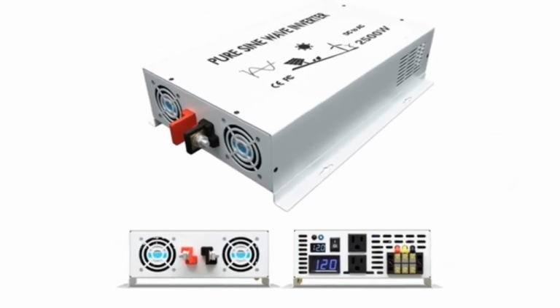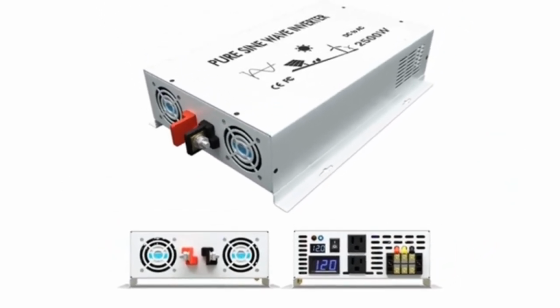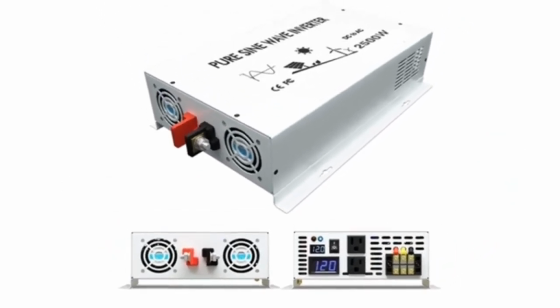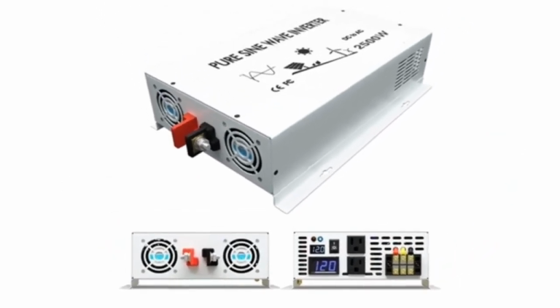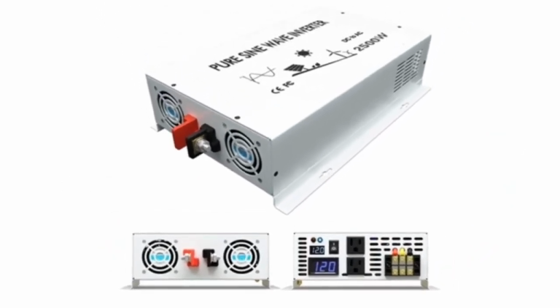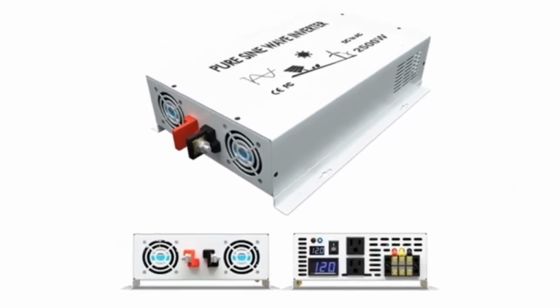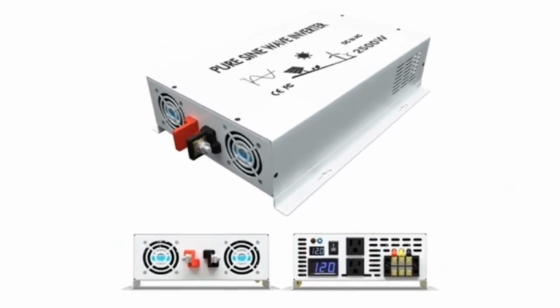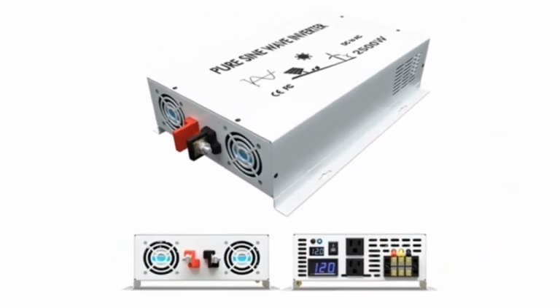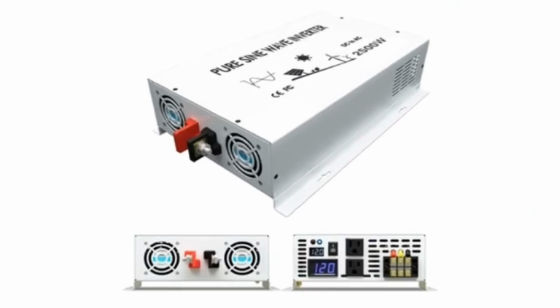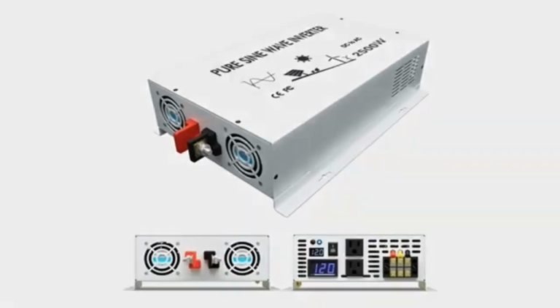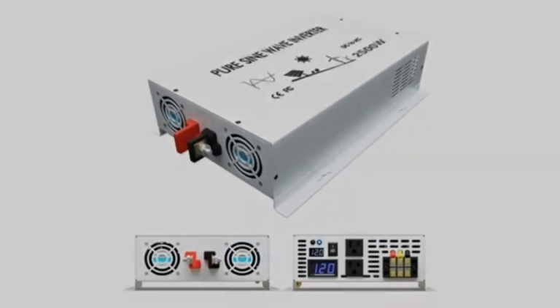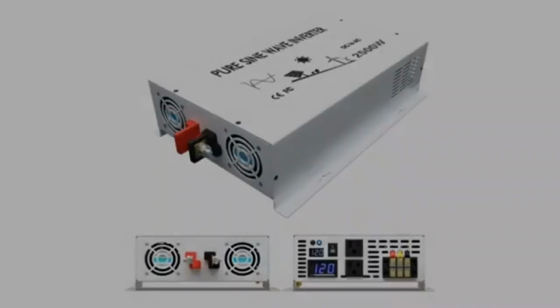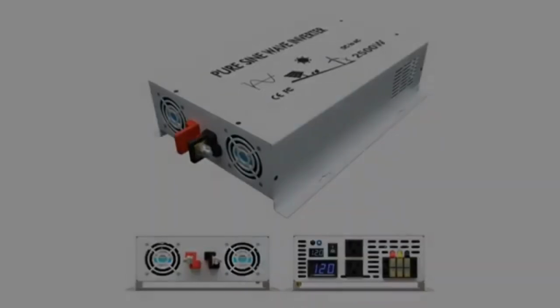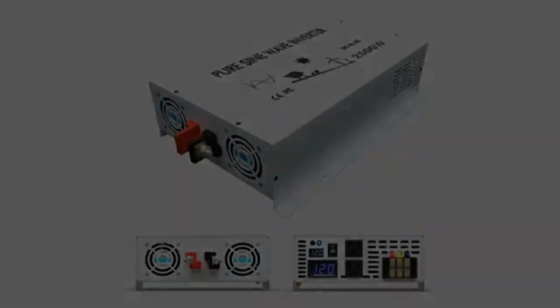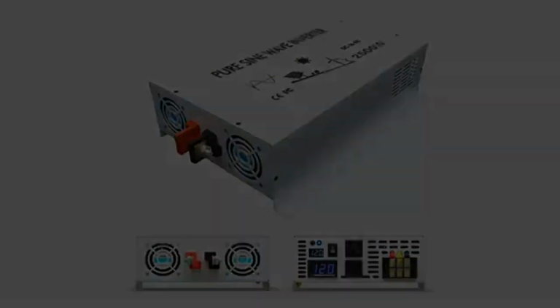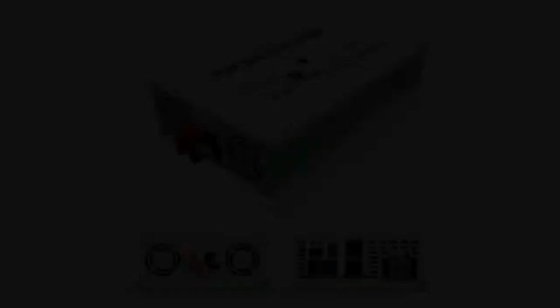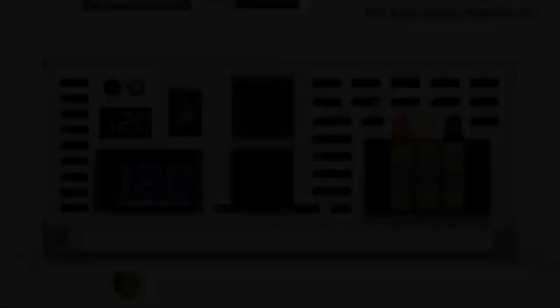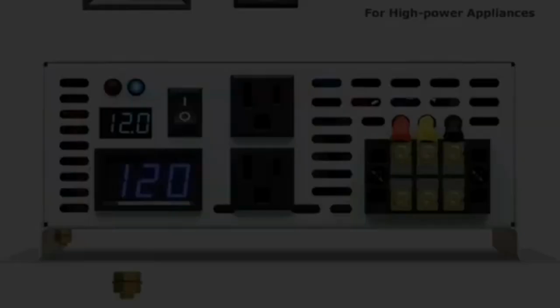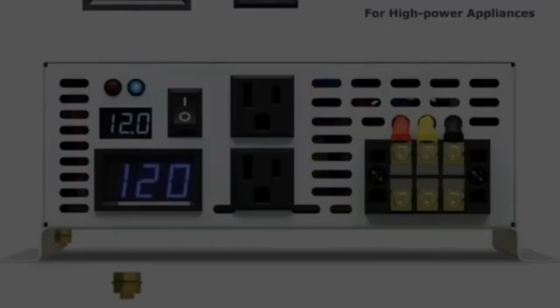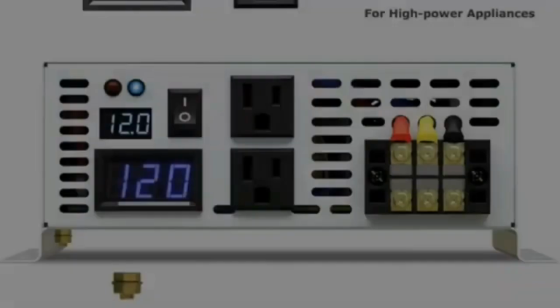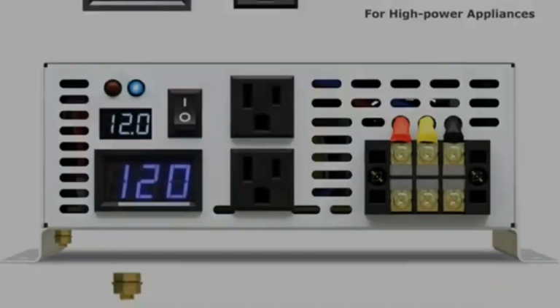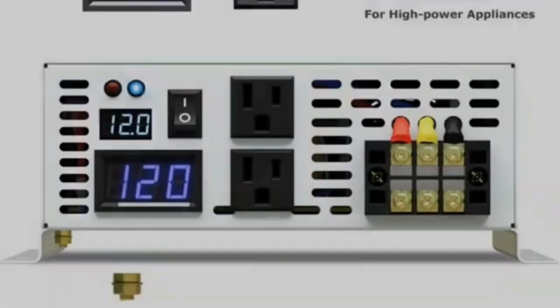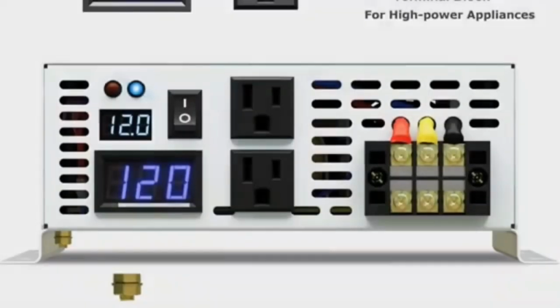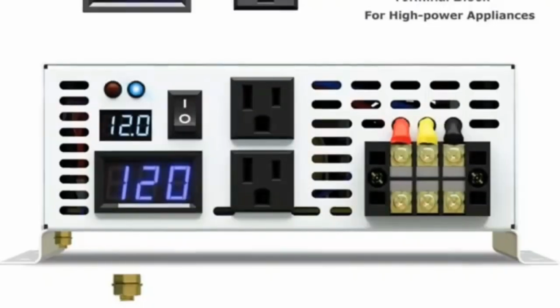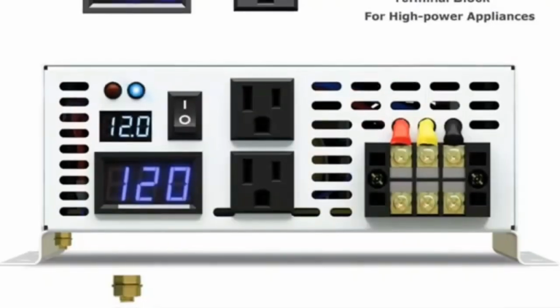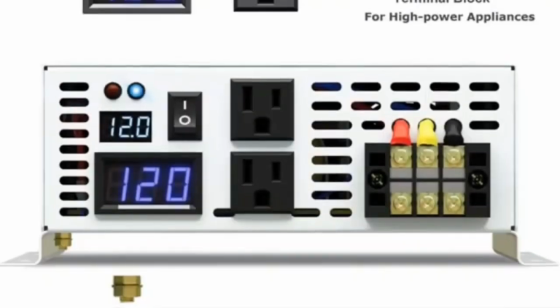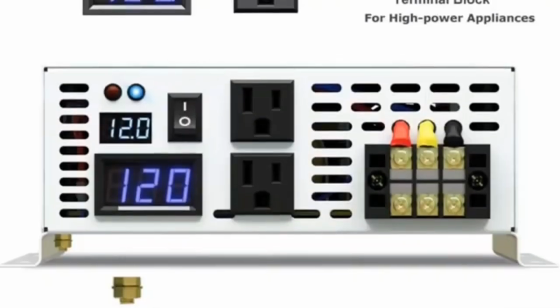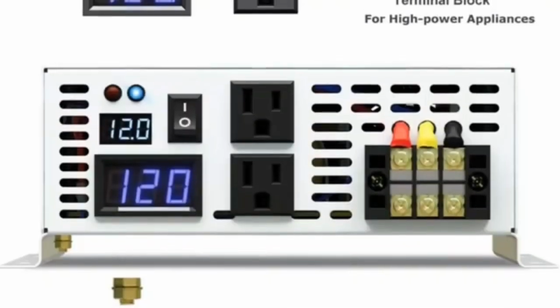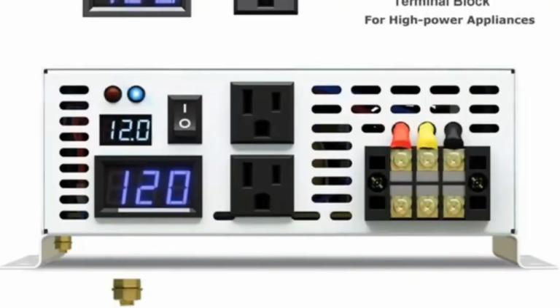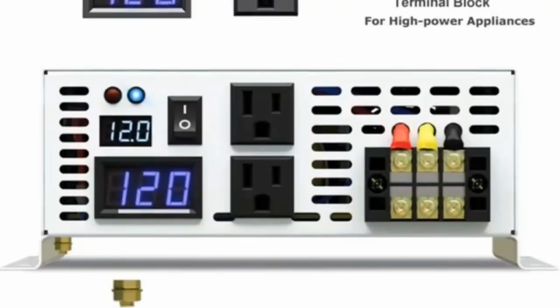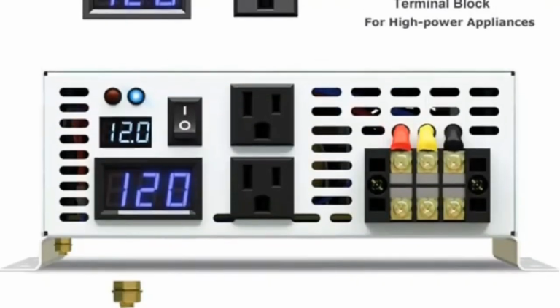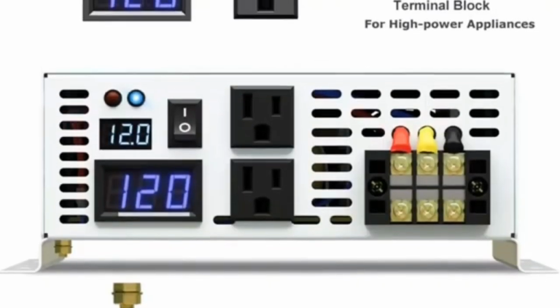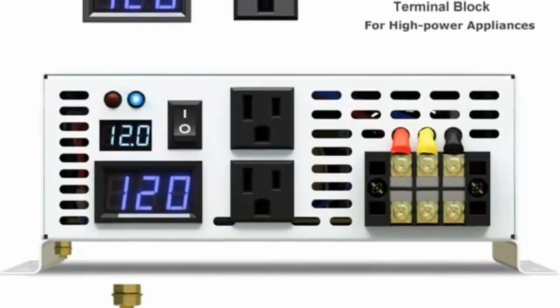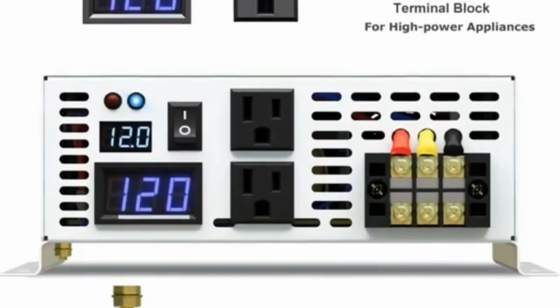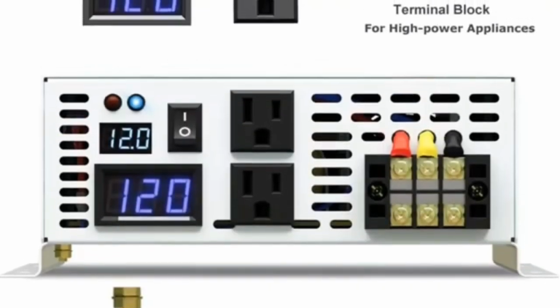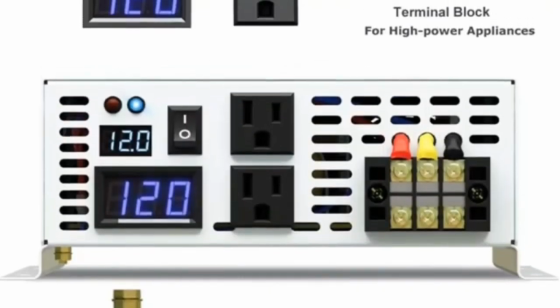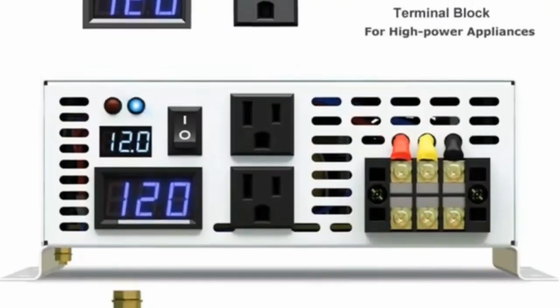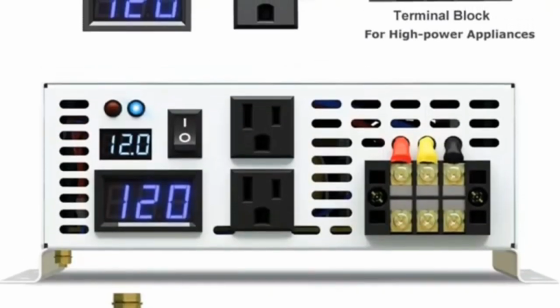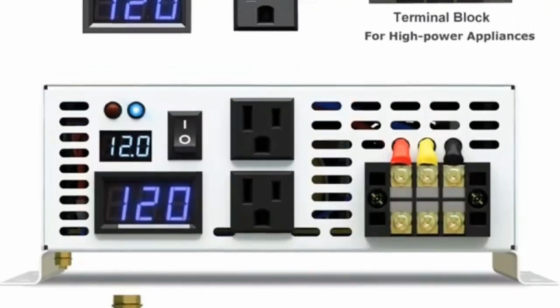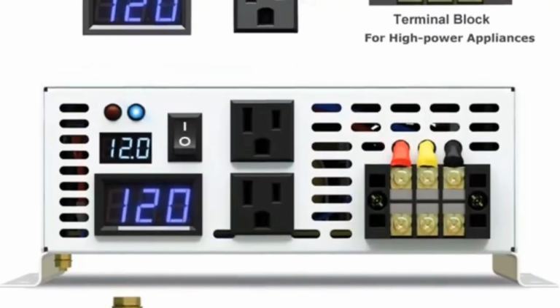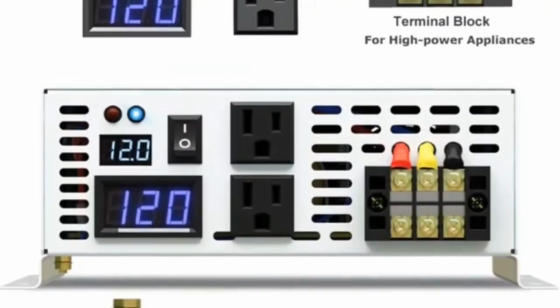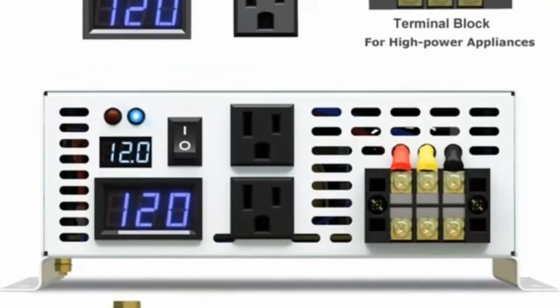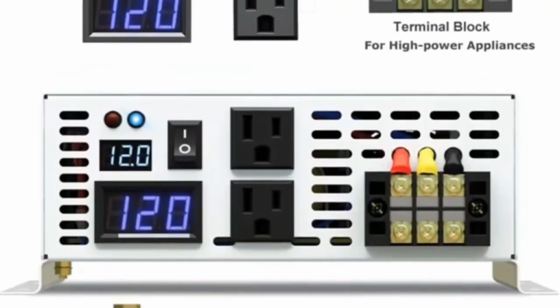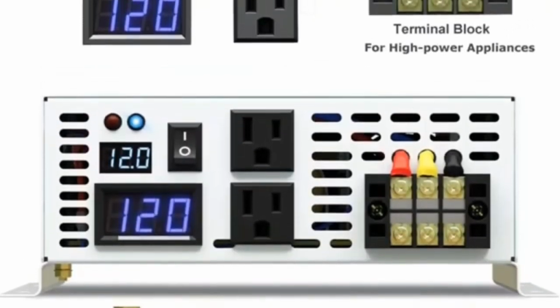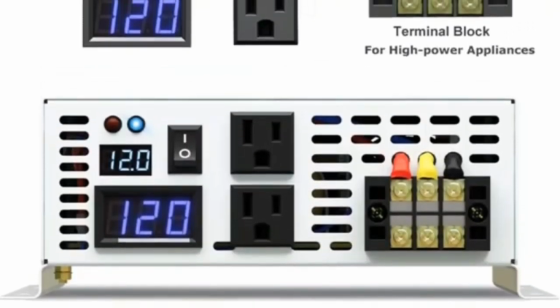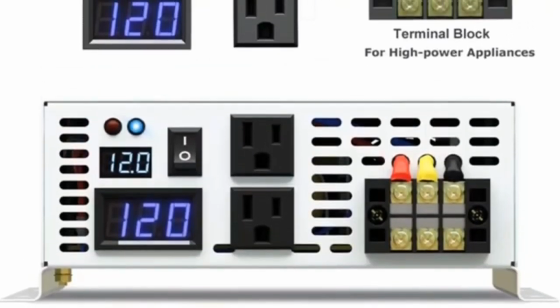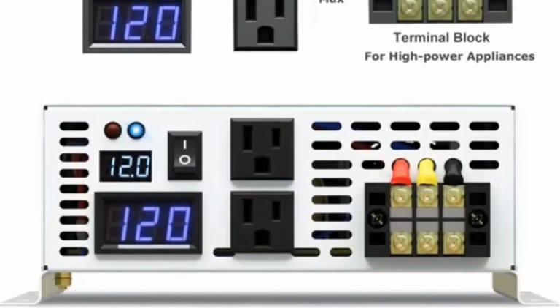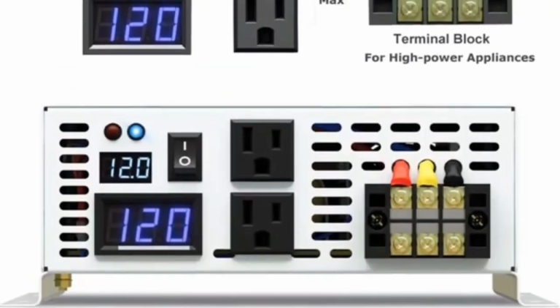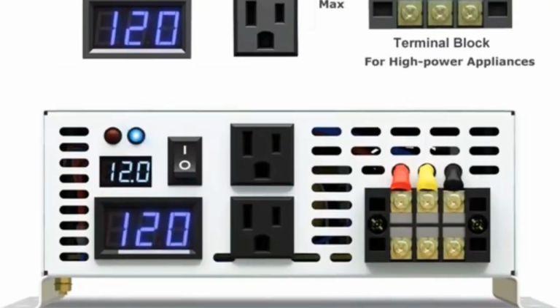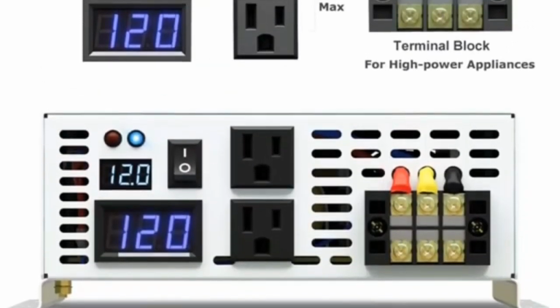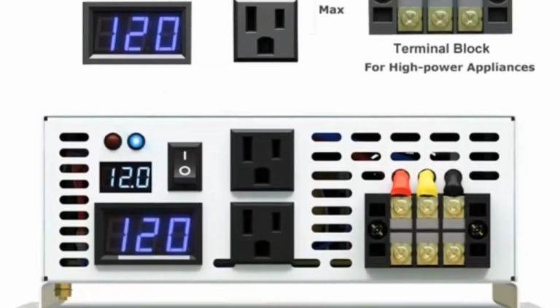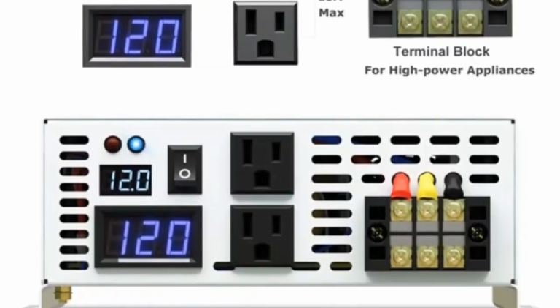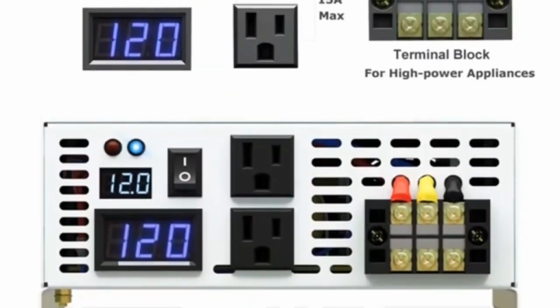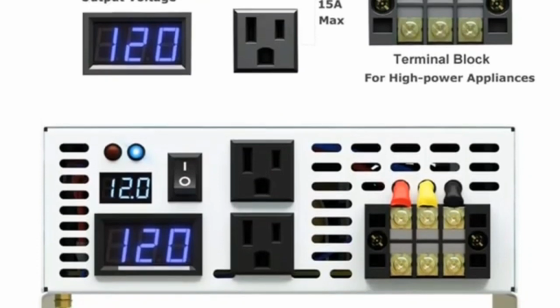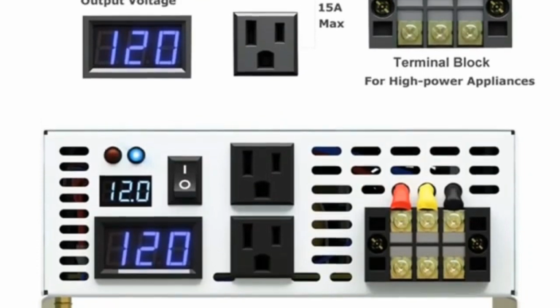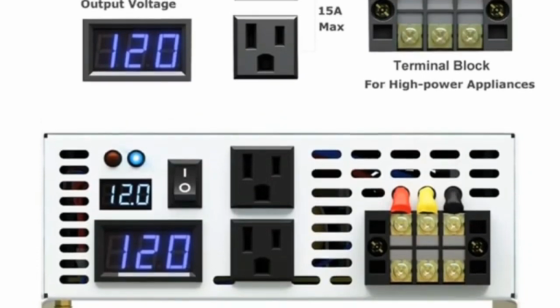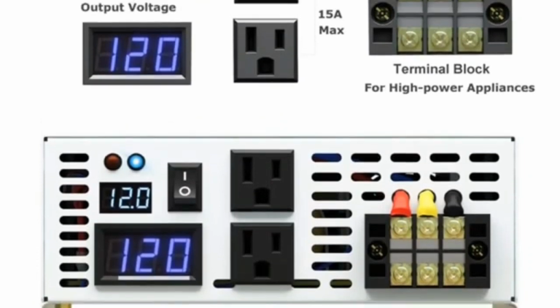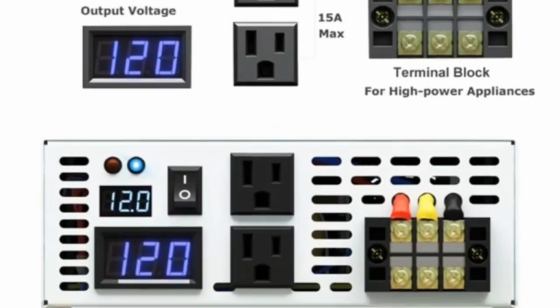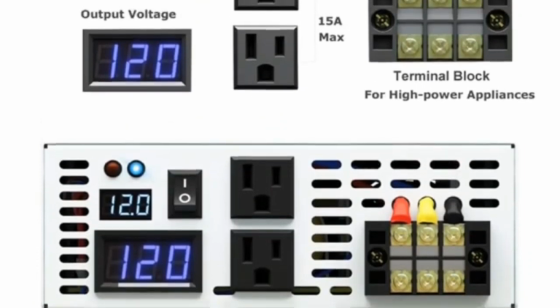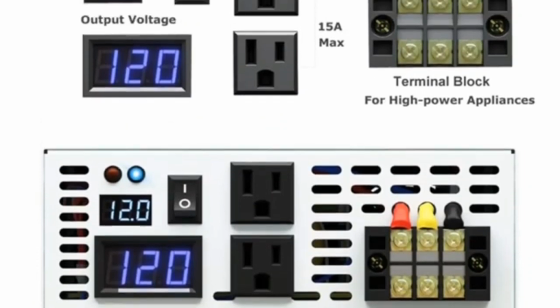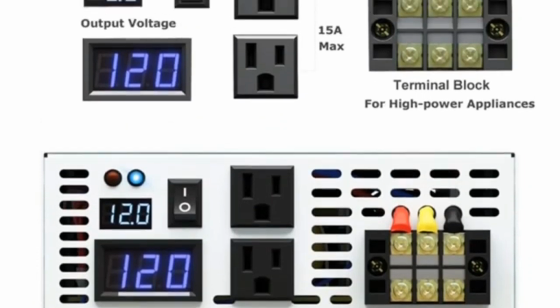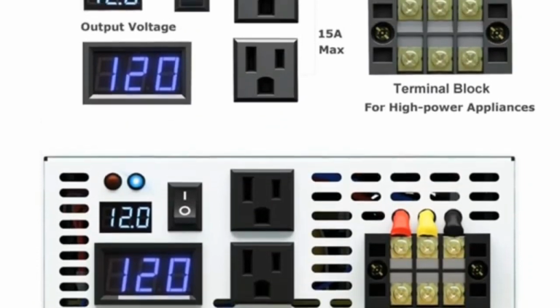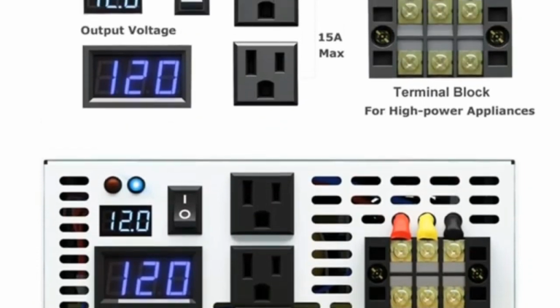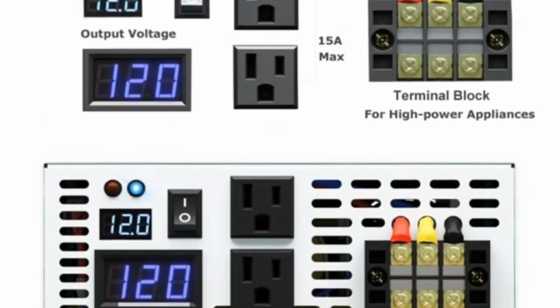The inverter operates quietly with high inductive loads, allowing your electronics to run smoothly, coolly, and quietly, without any buzzing sounds.